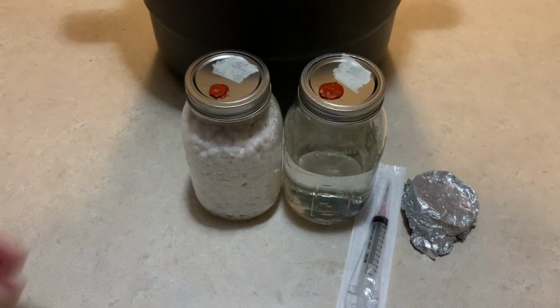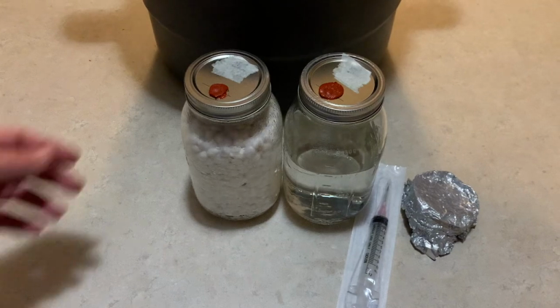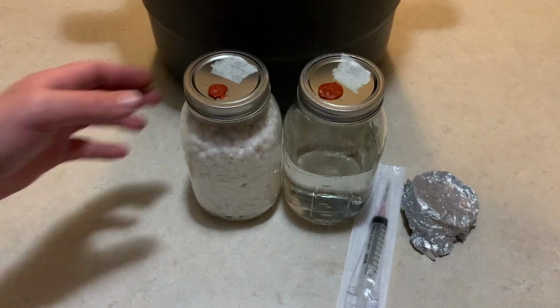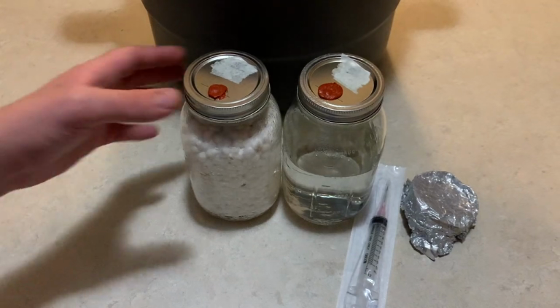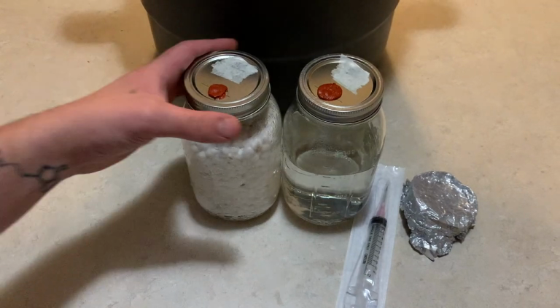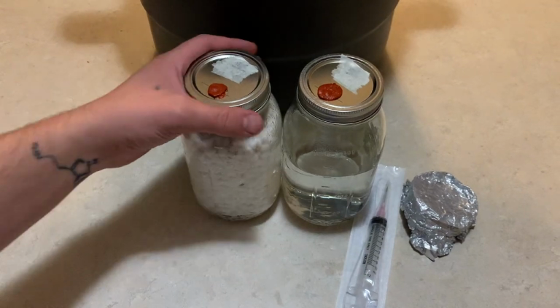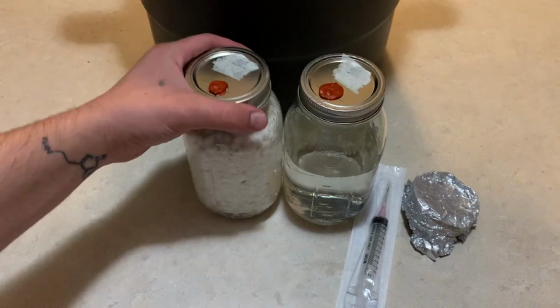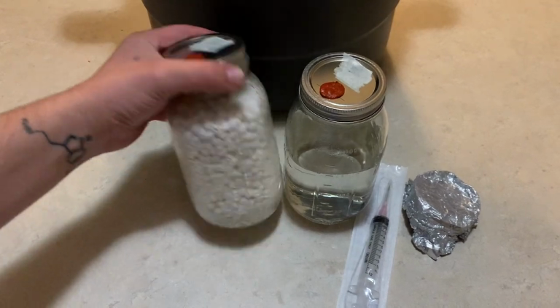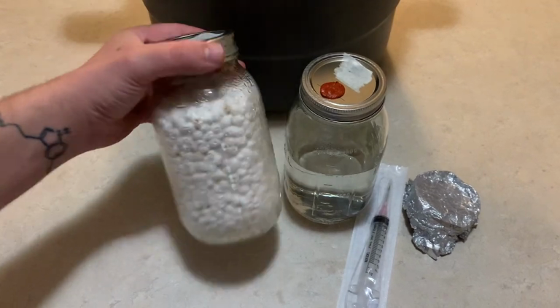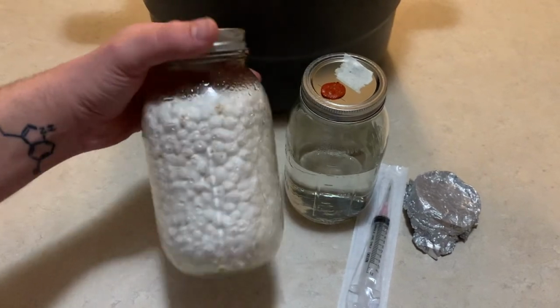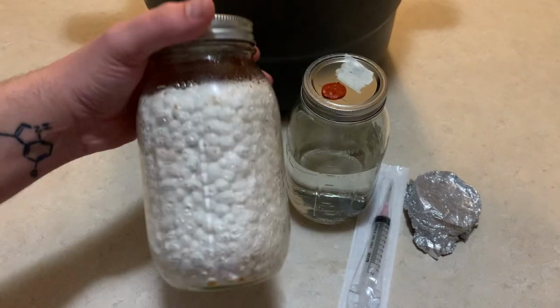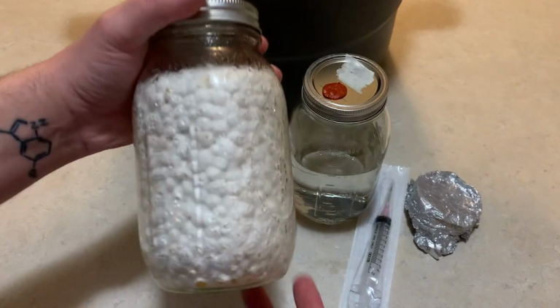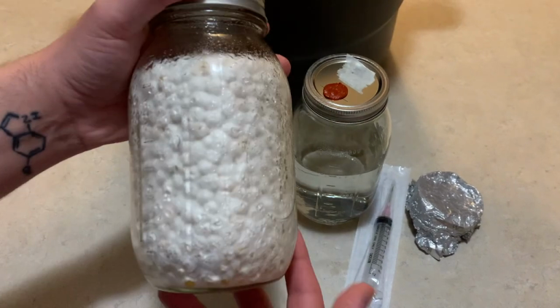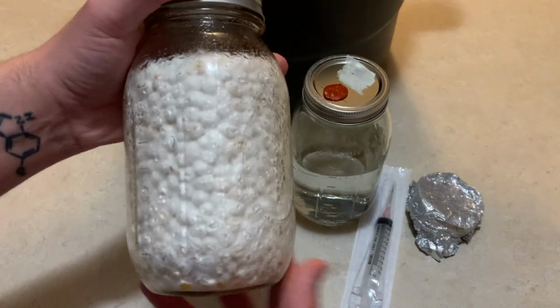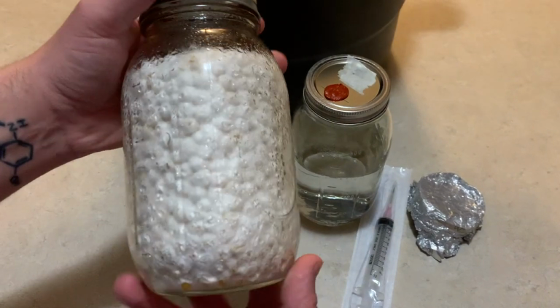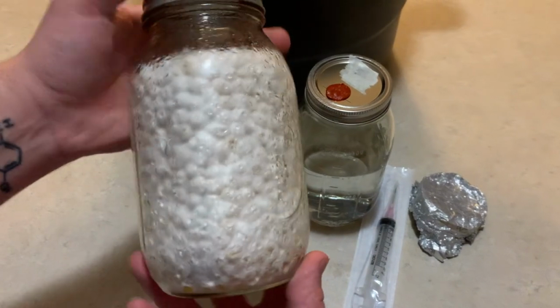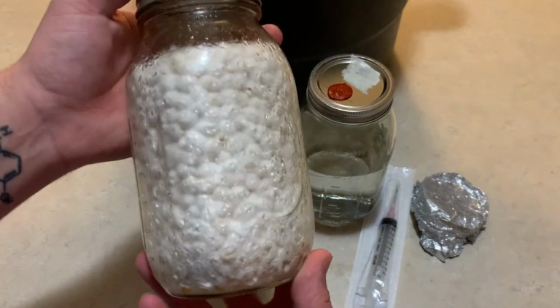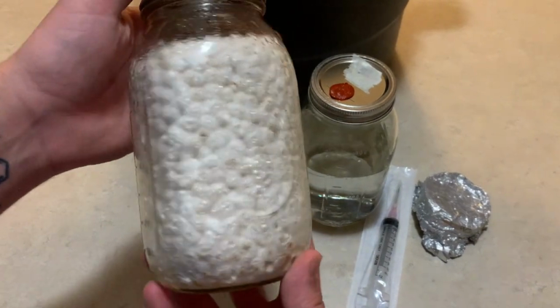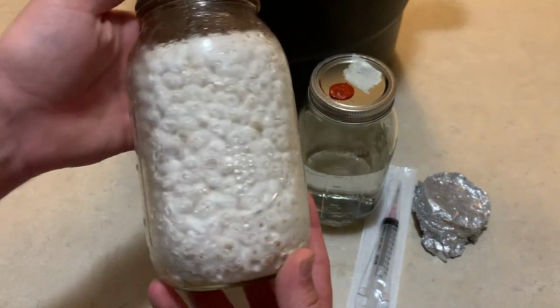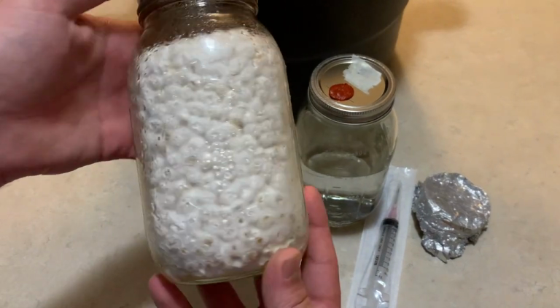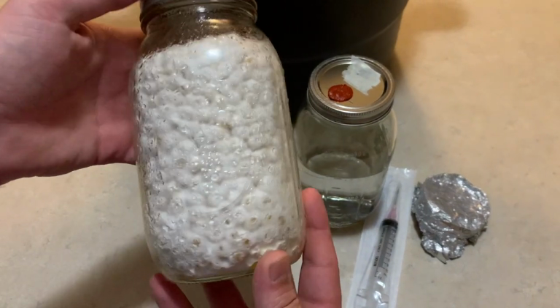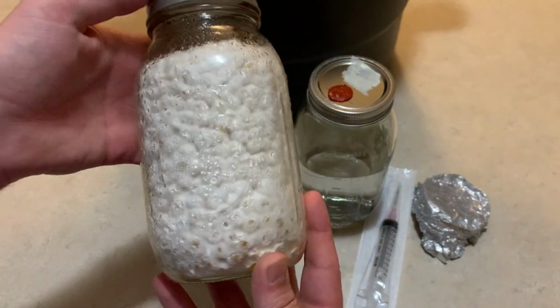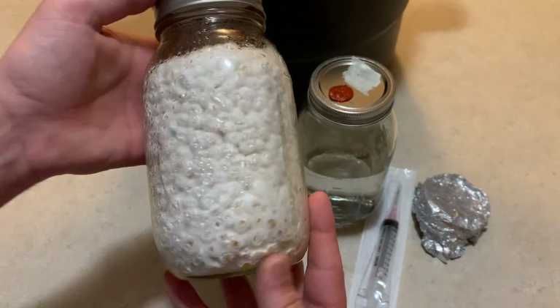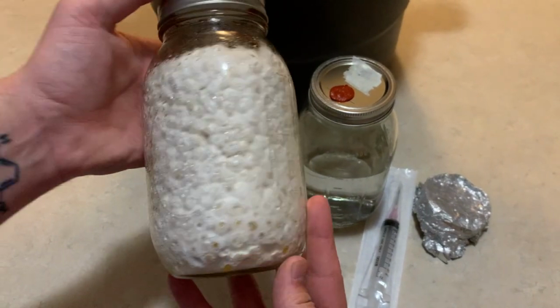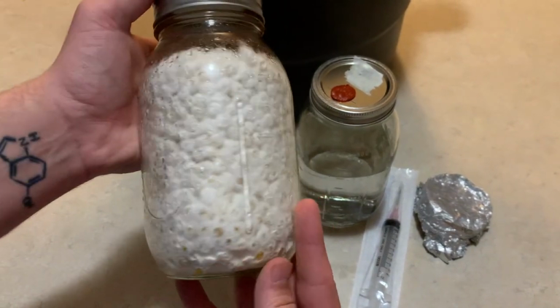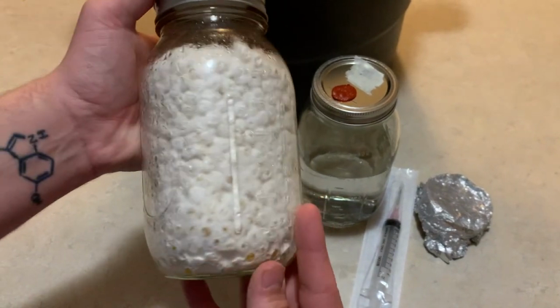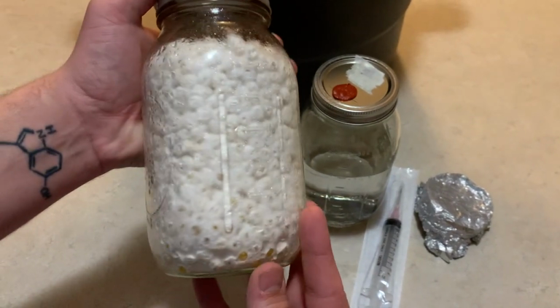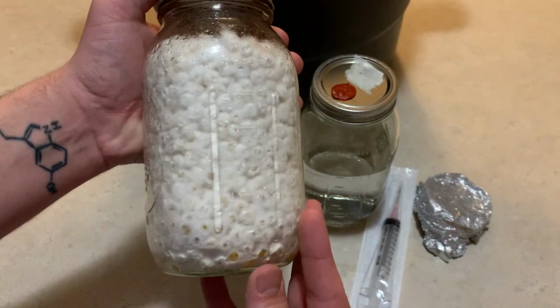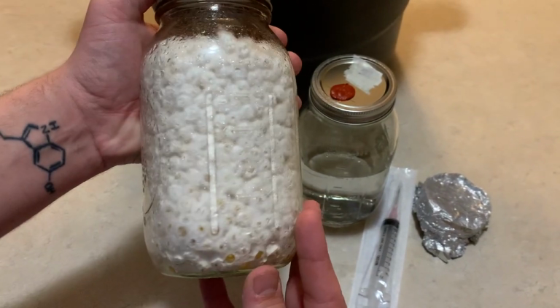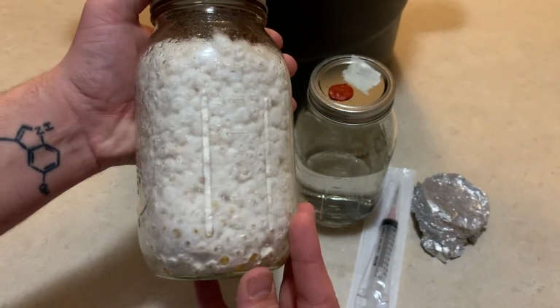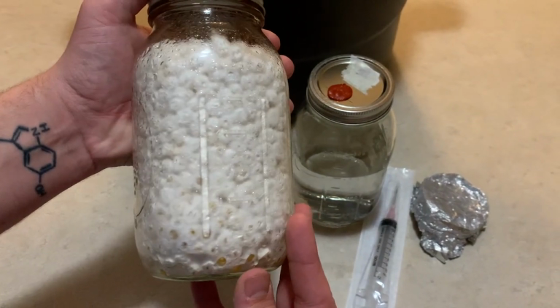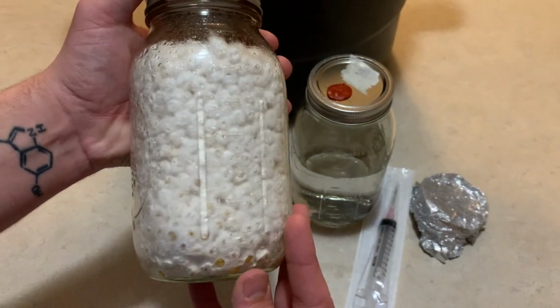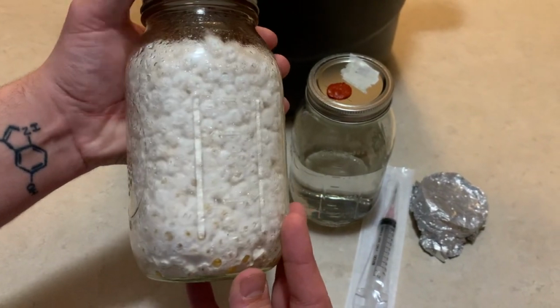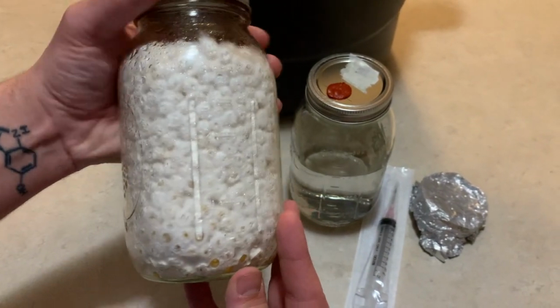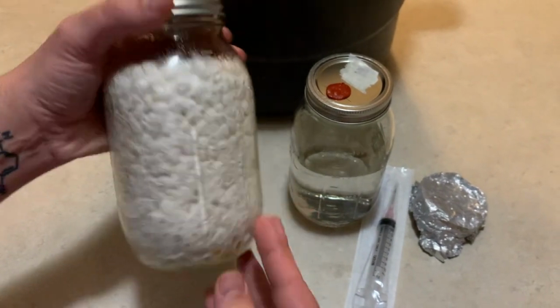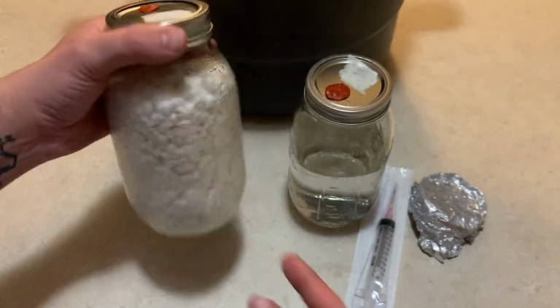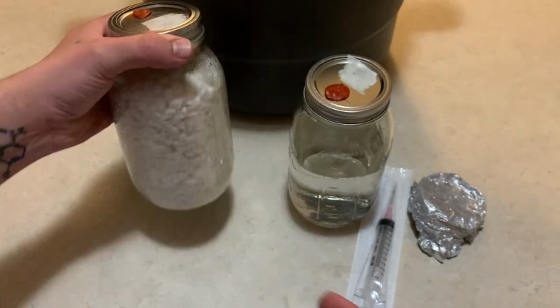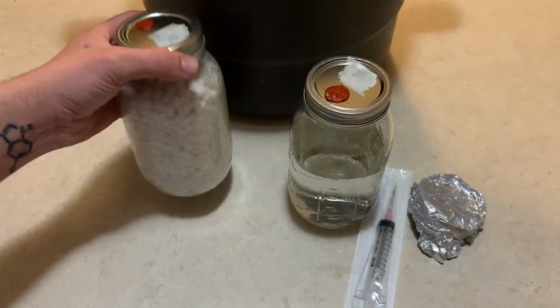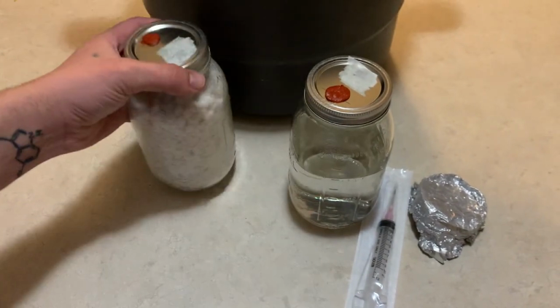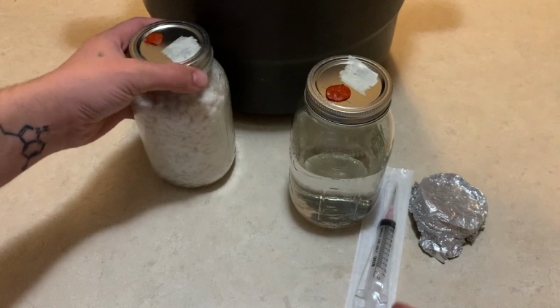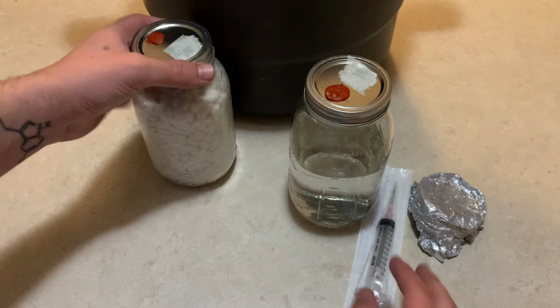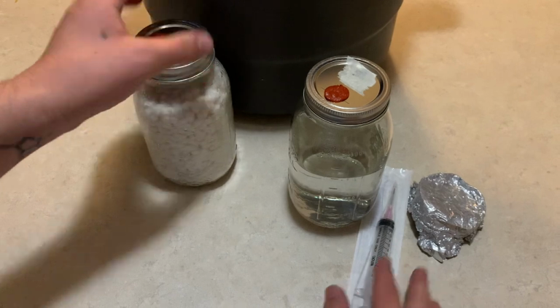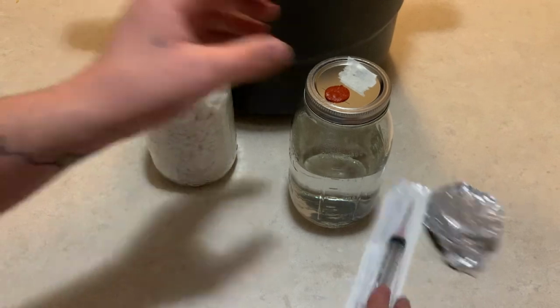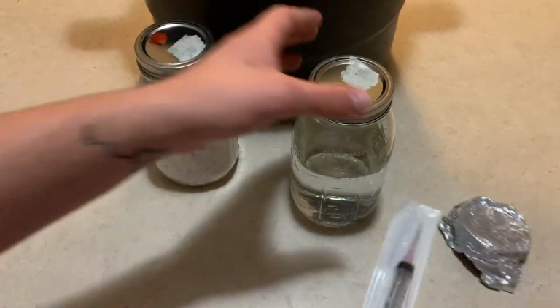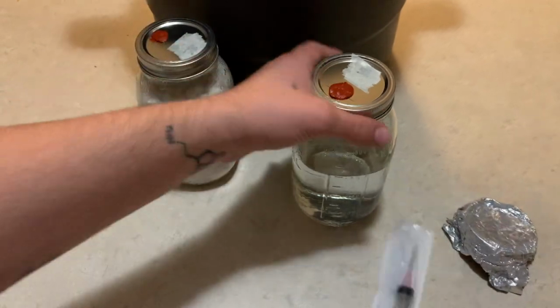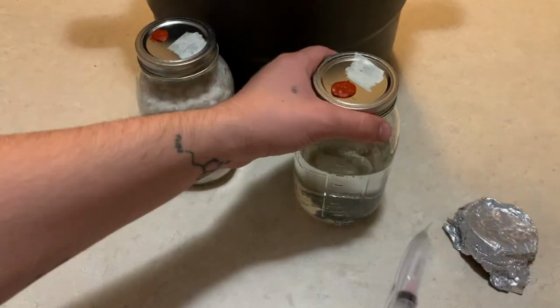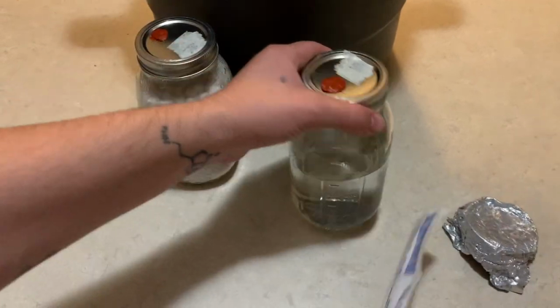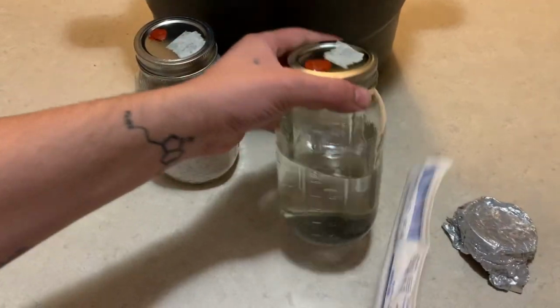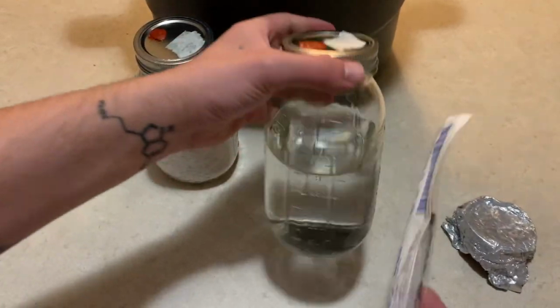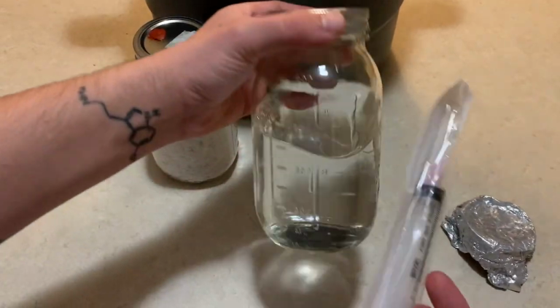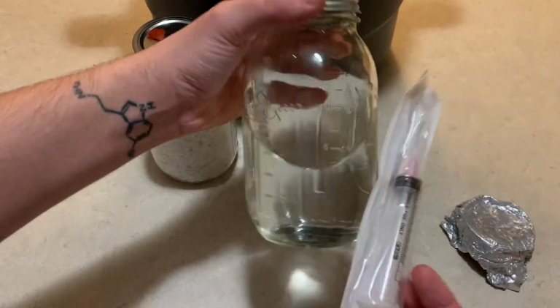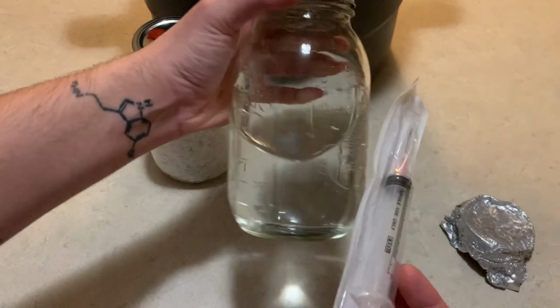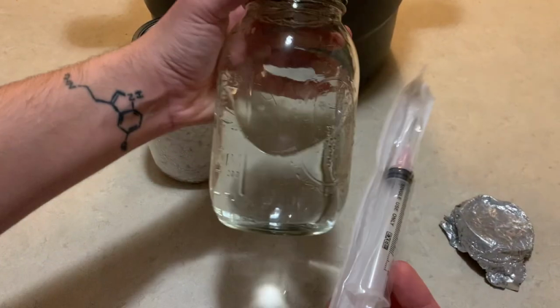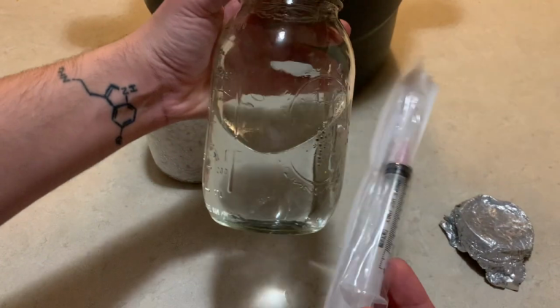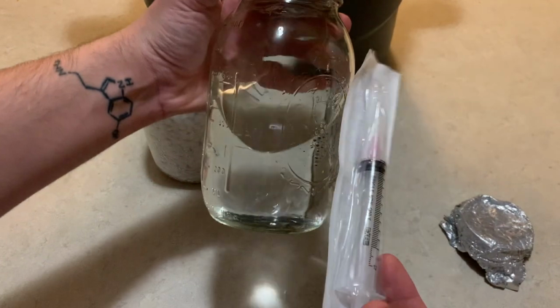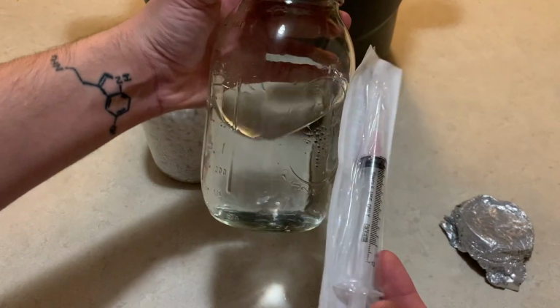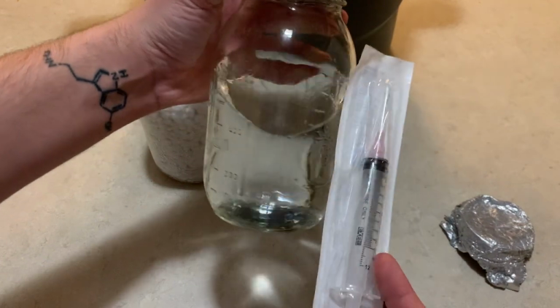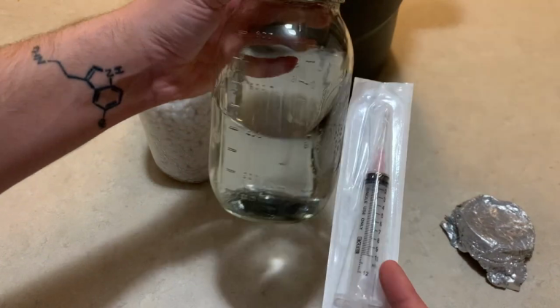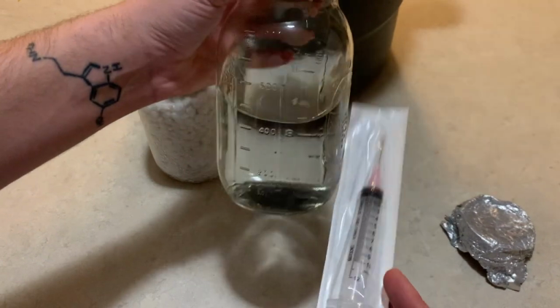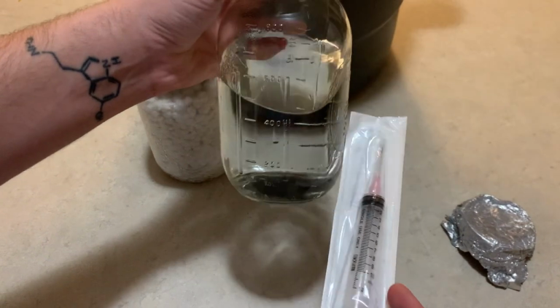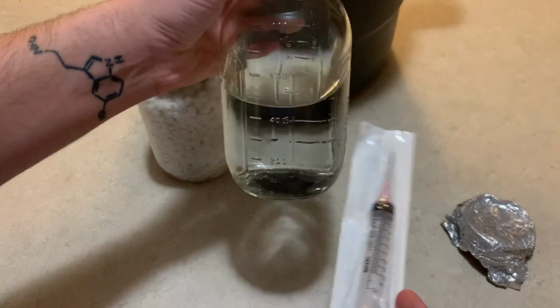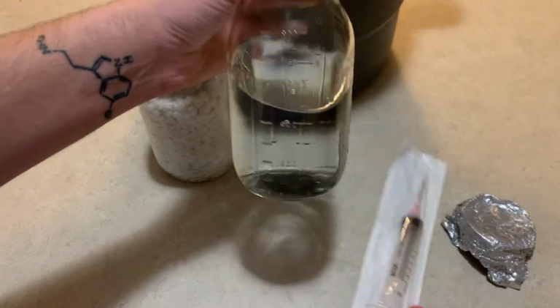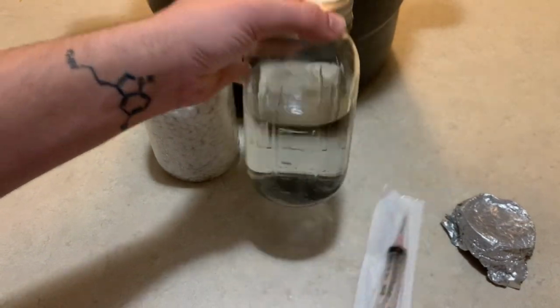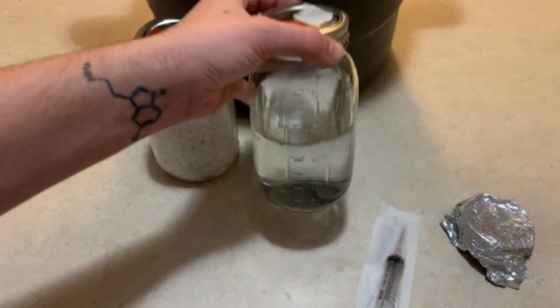Welcome back to Sporn Sprout. In this video I'm going to teach you how to make a liquid culture syringe from a fully colonized grain jar.